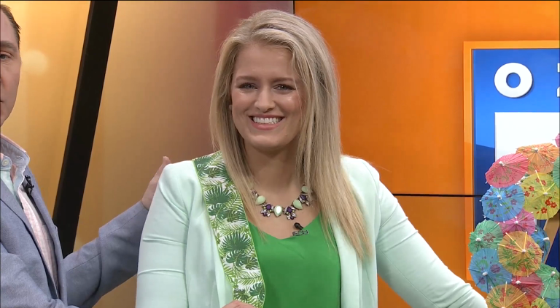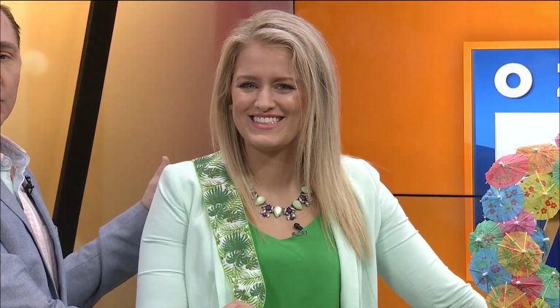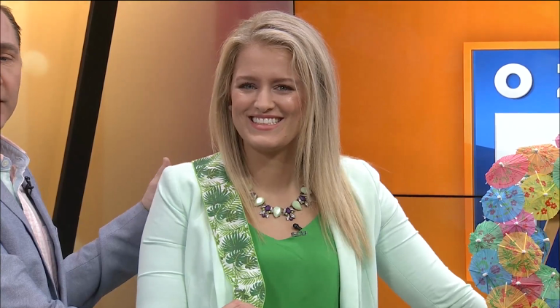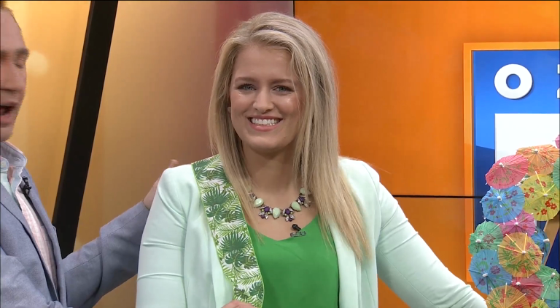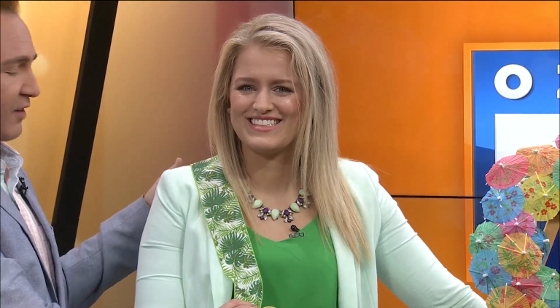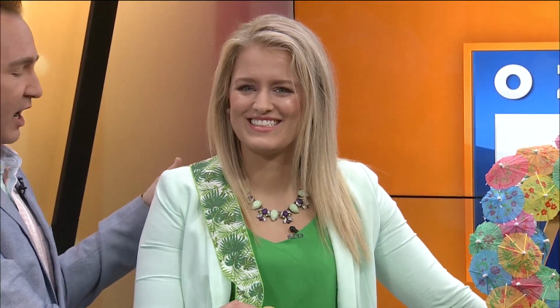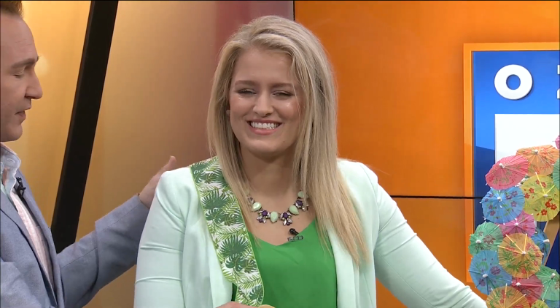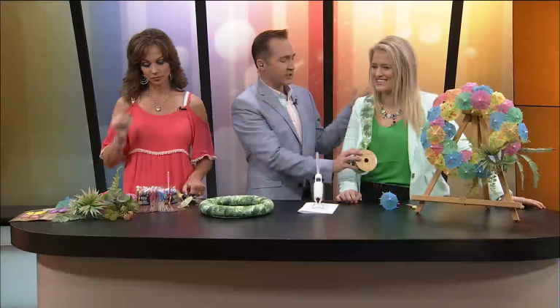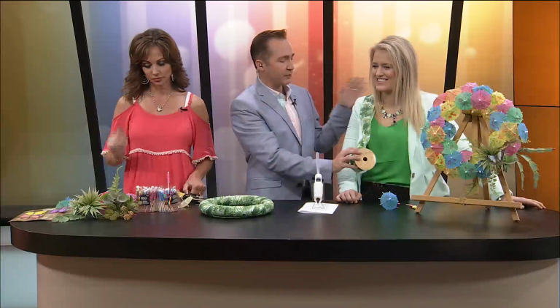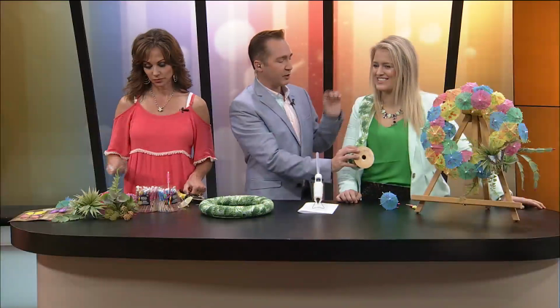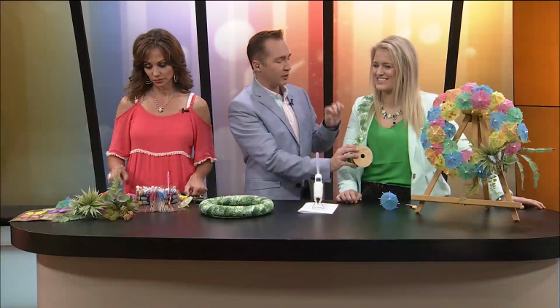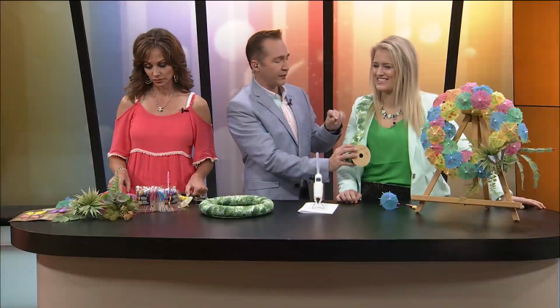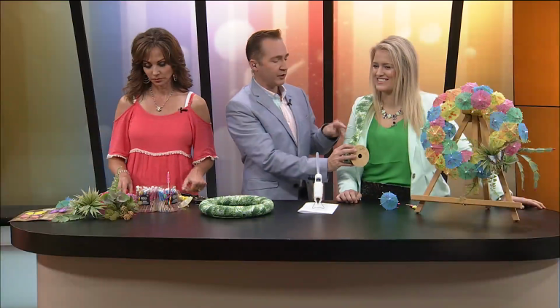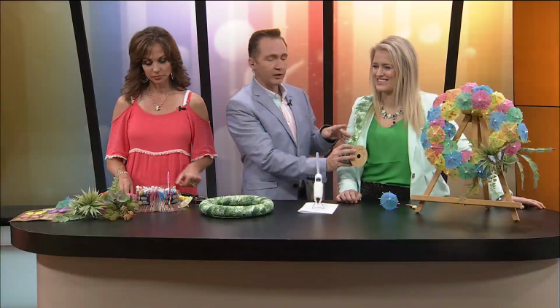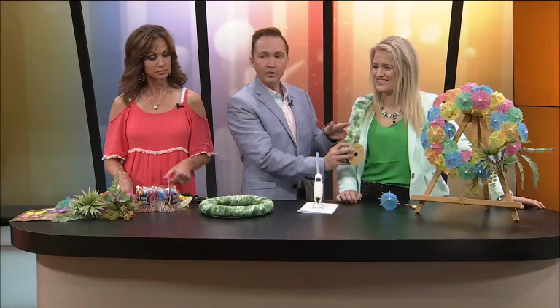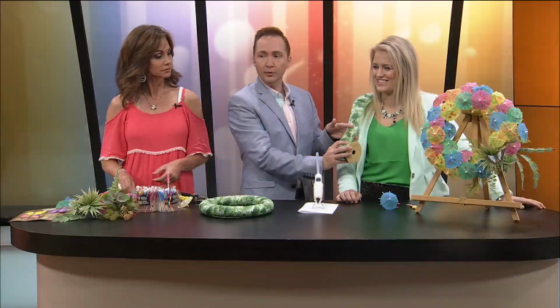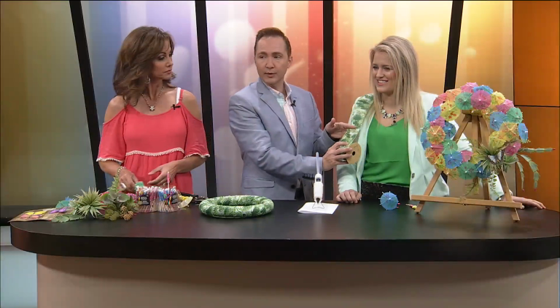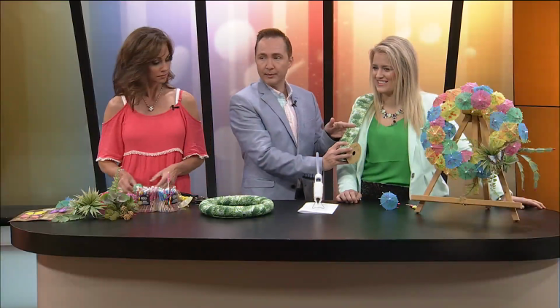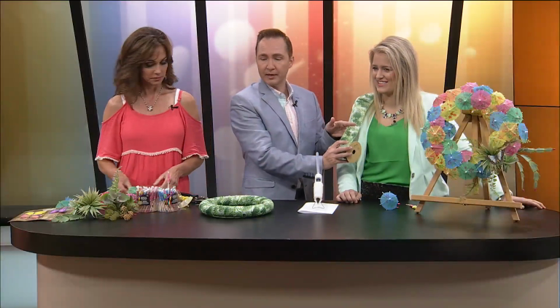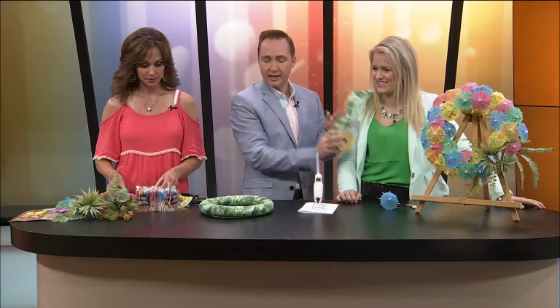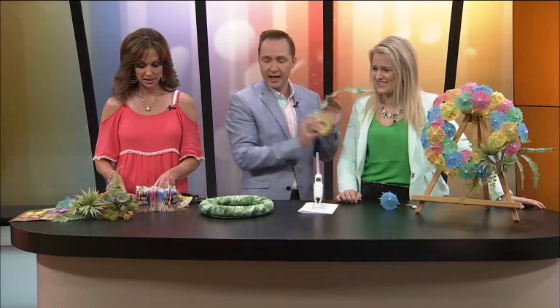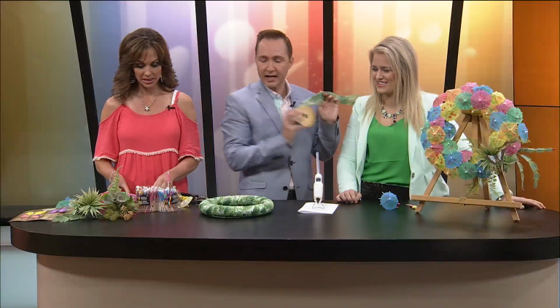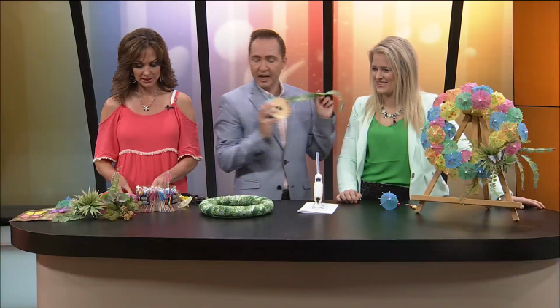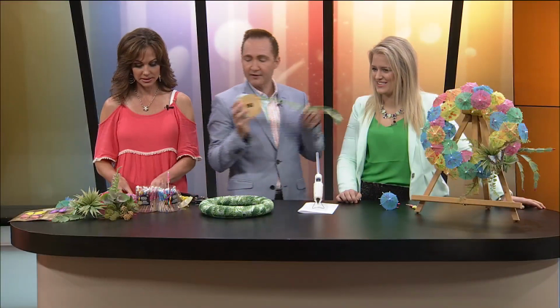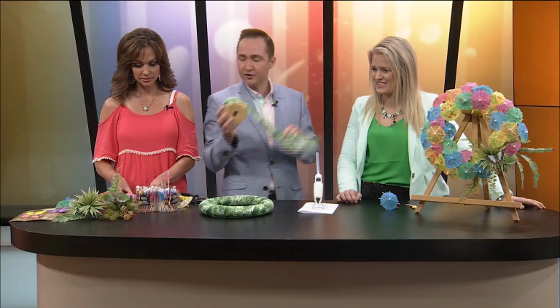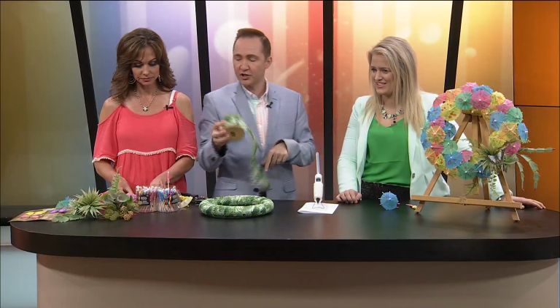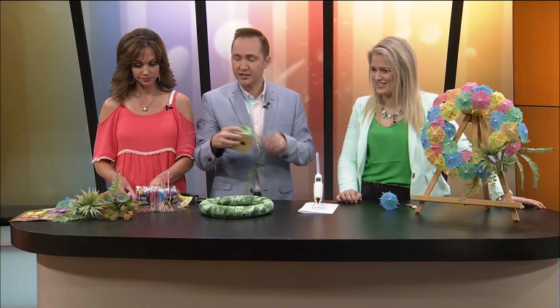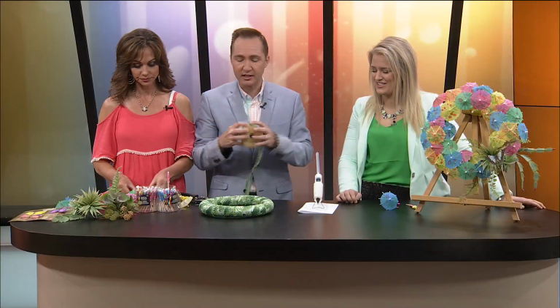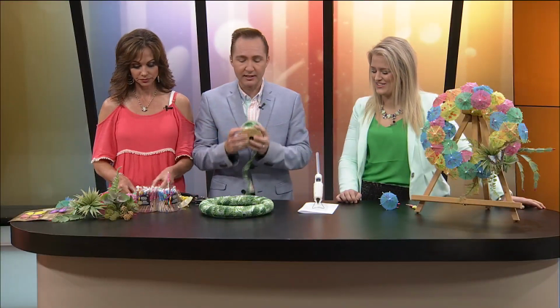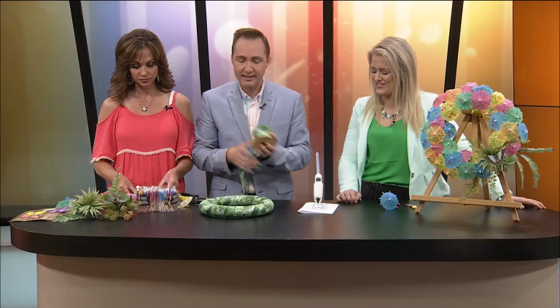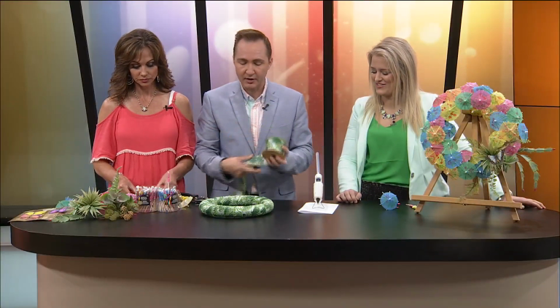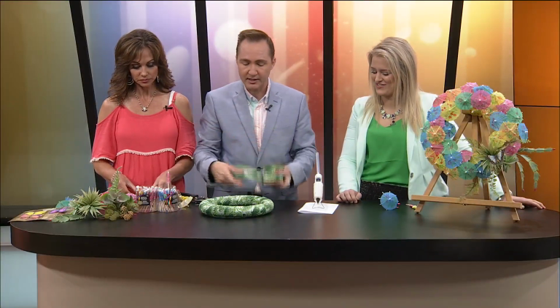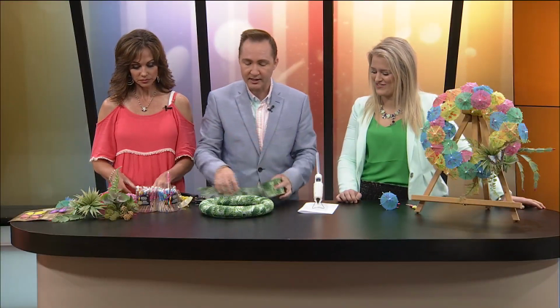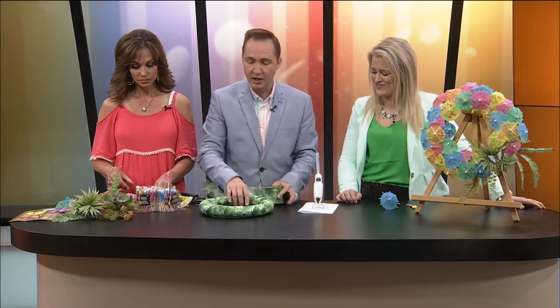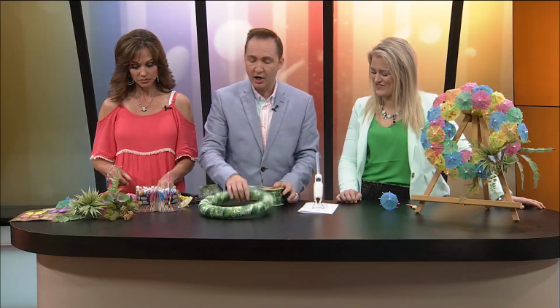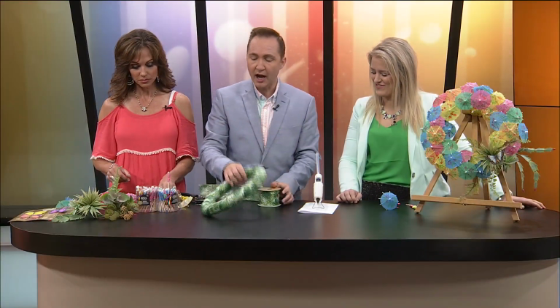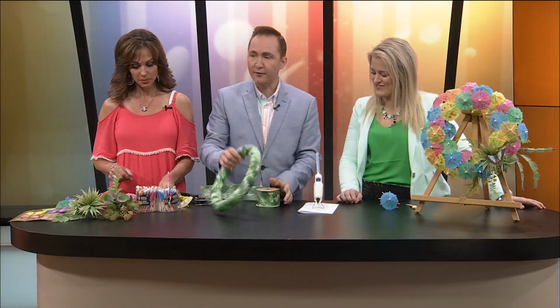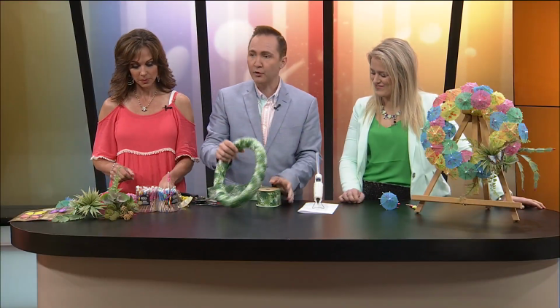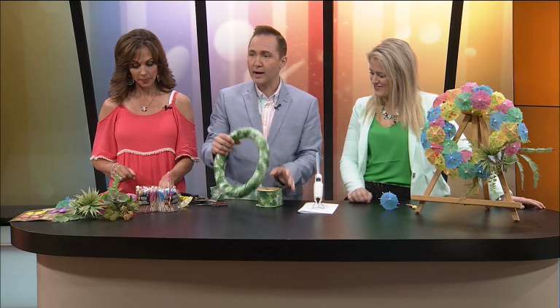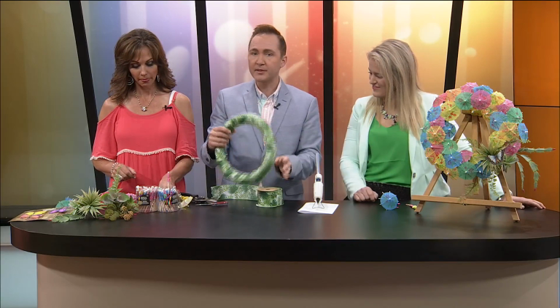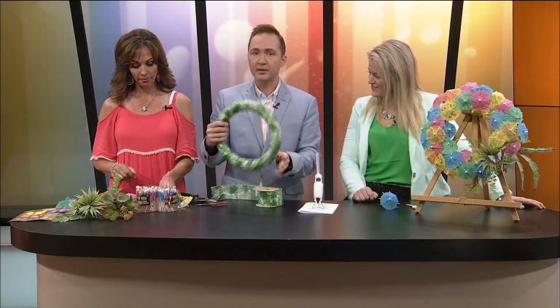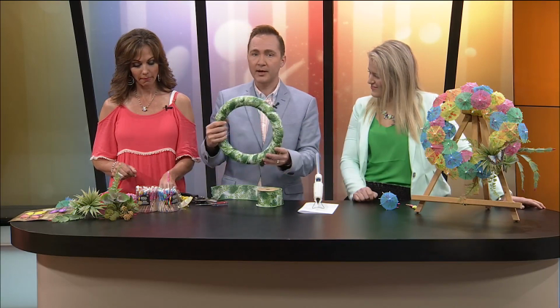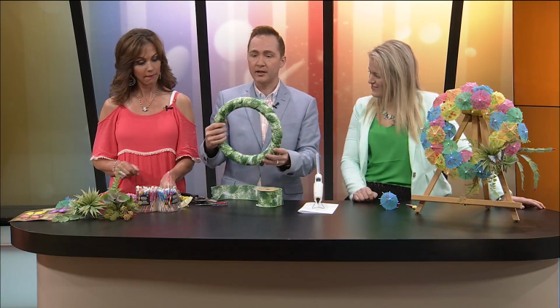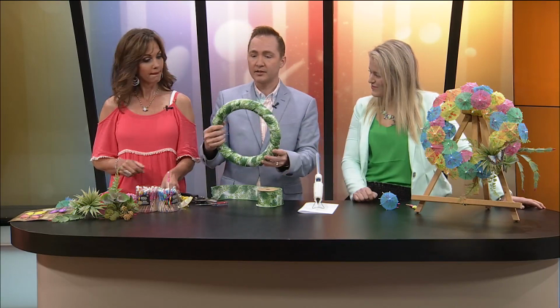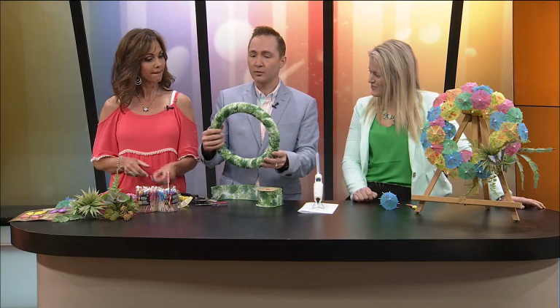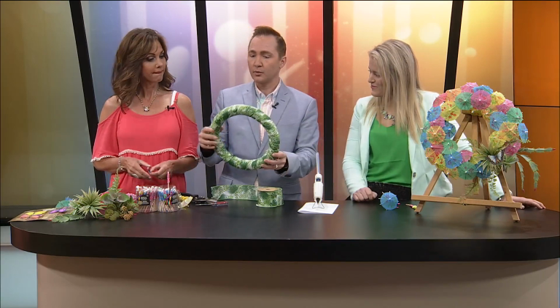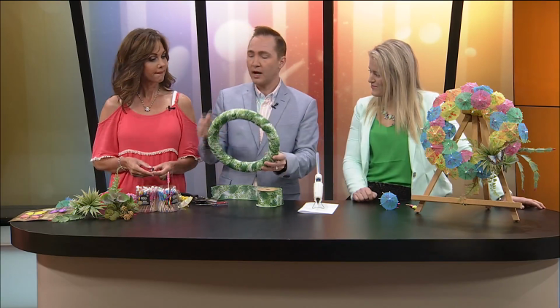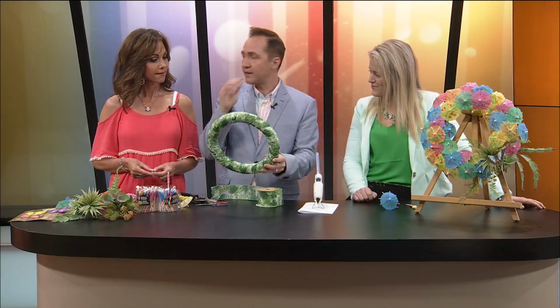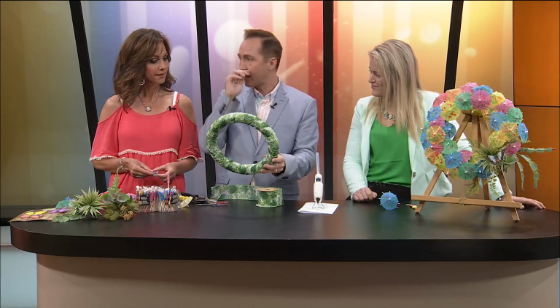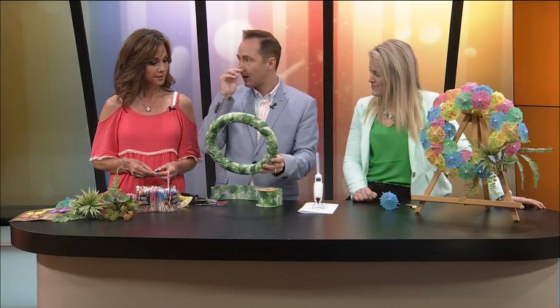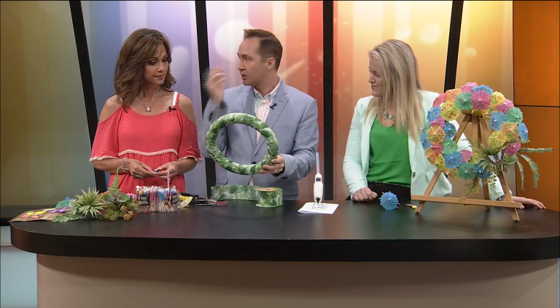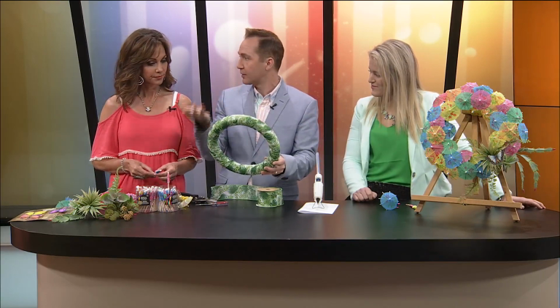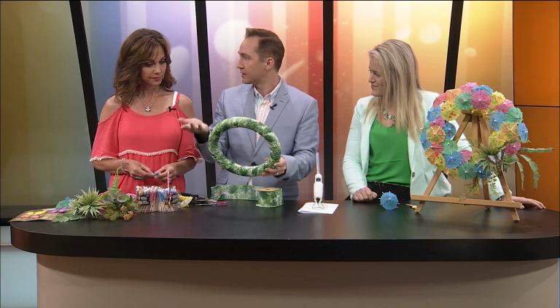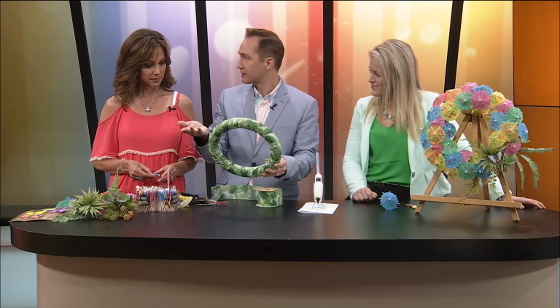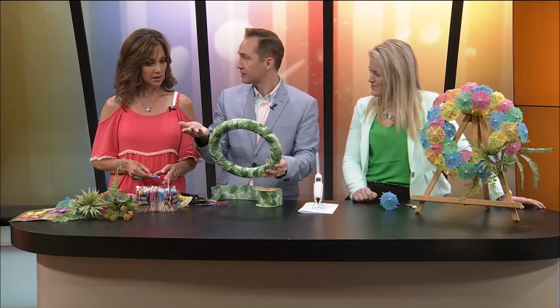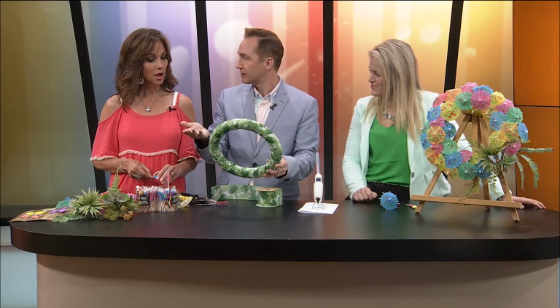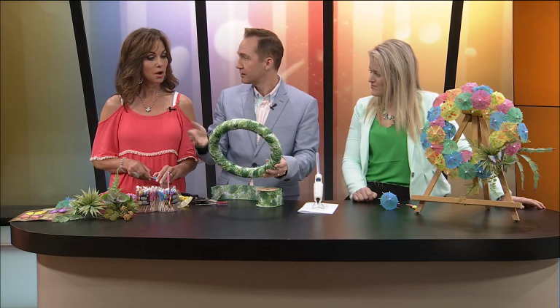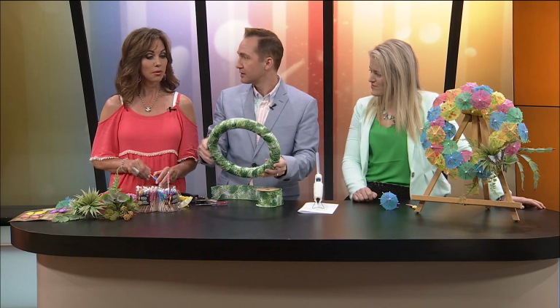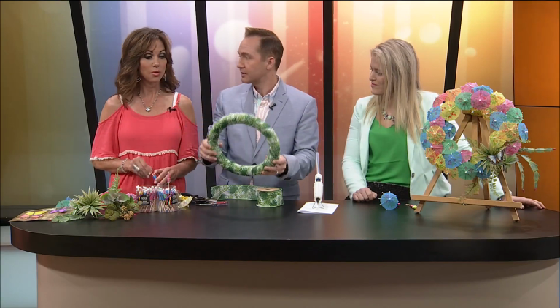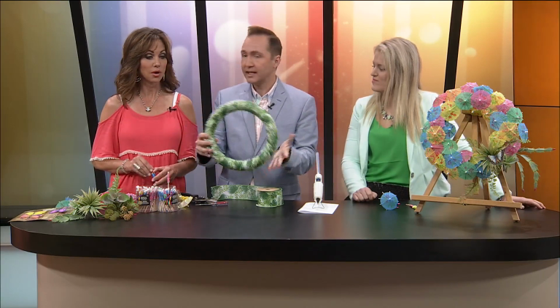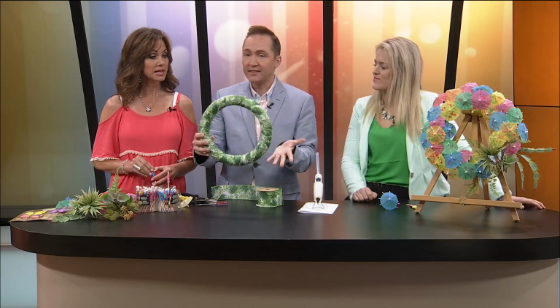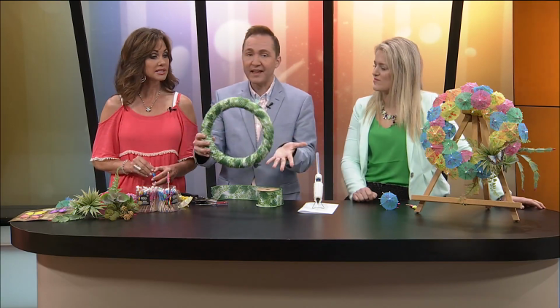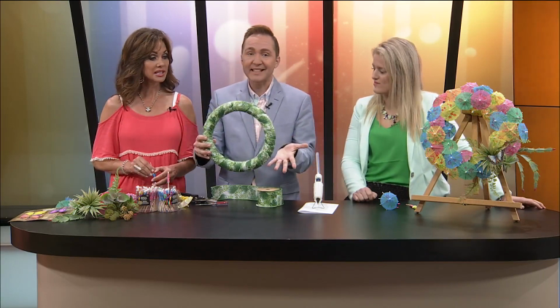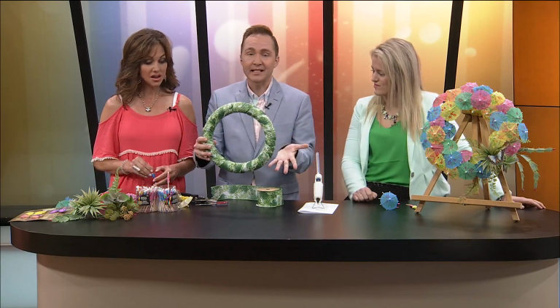I've got this beautiful ribbon and I have just wrapped it around the wreath and then hot glued it. That's it.